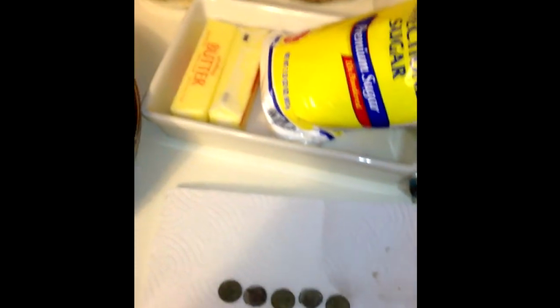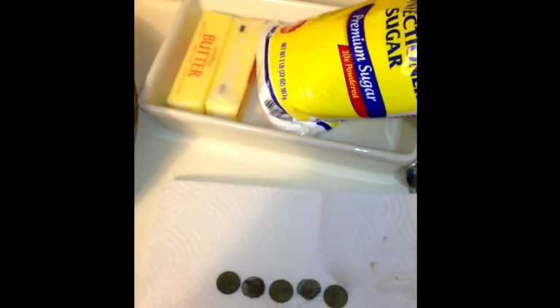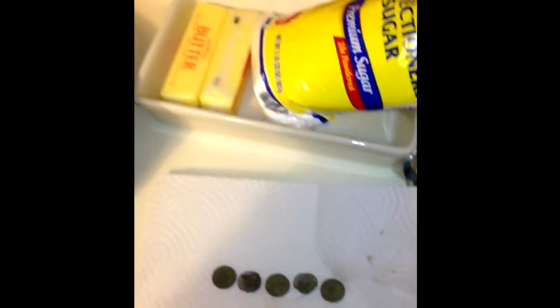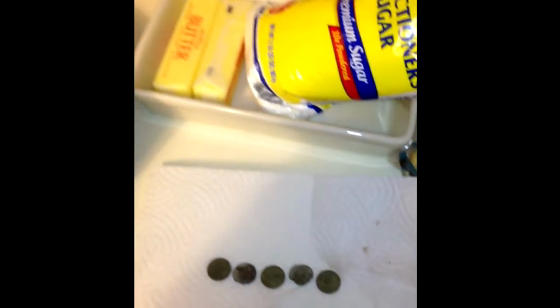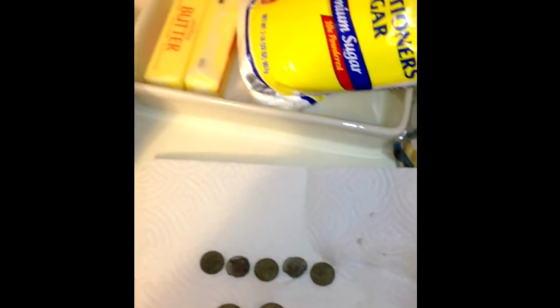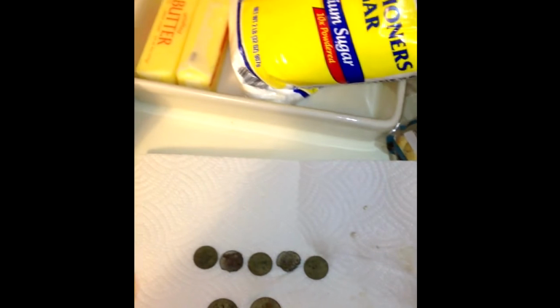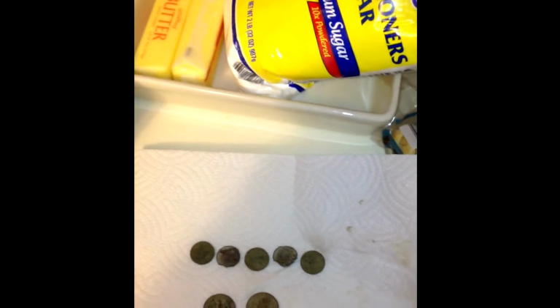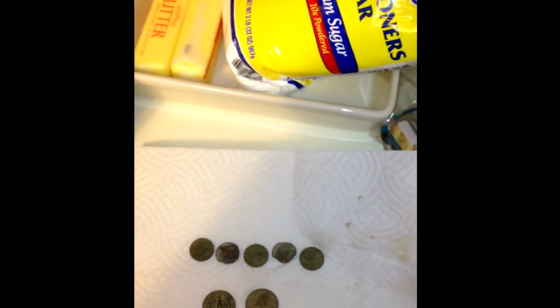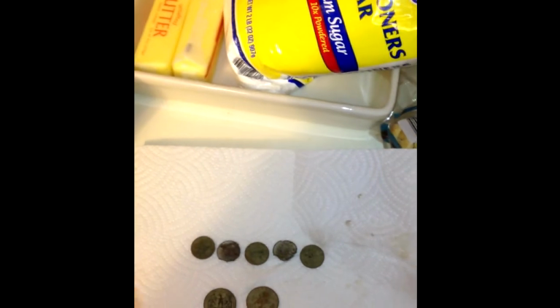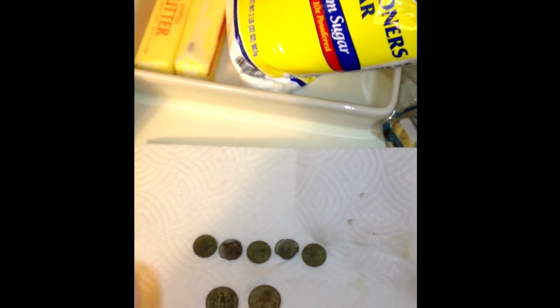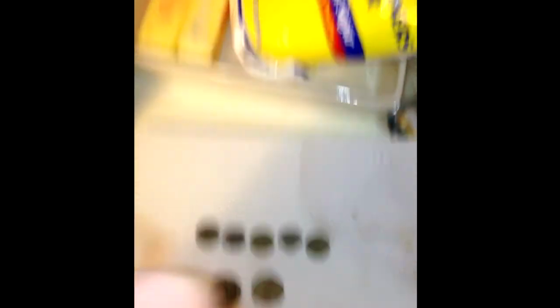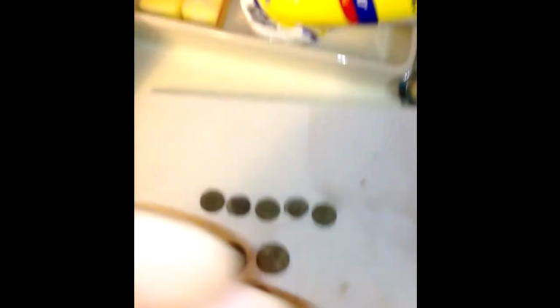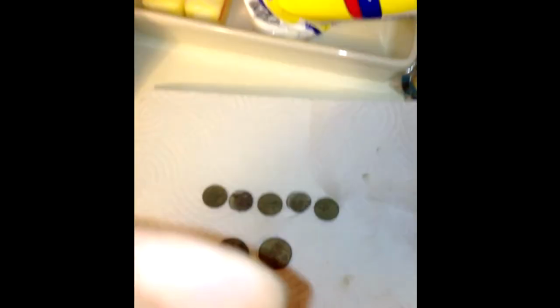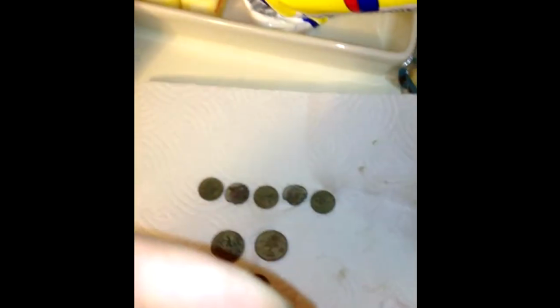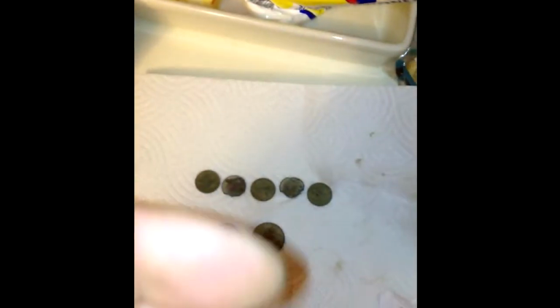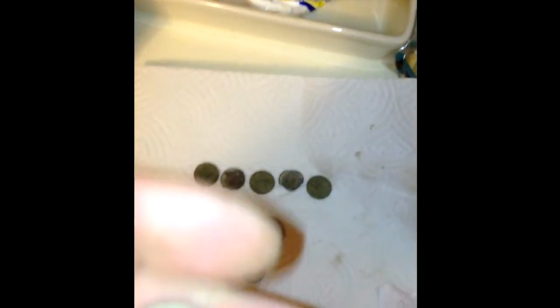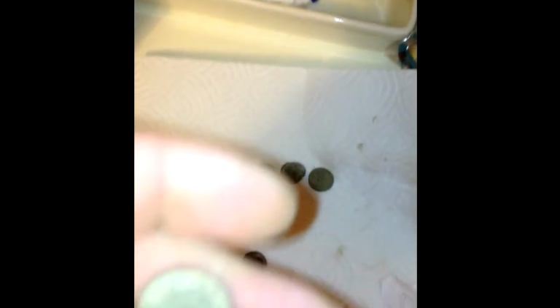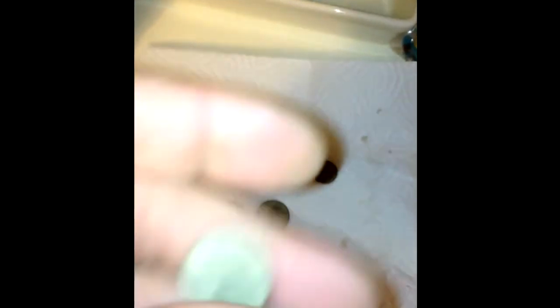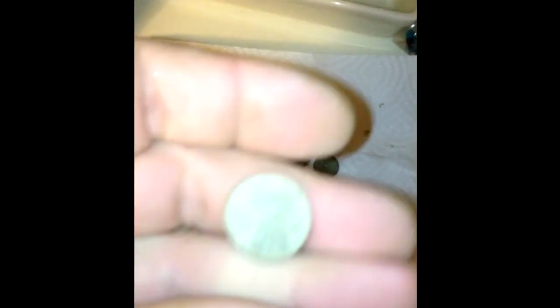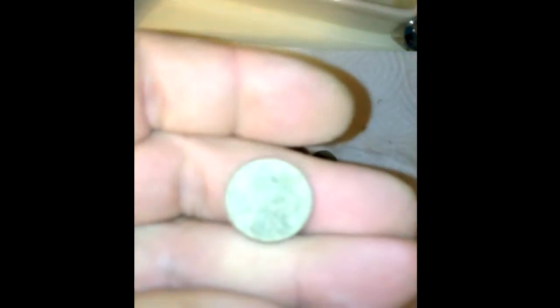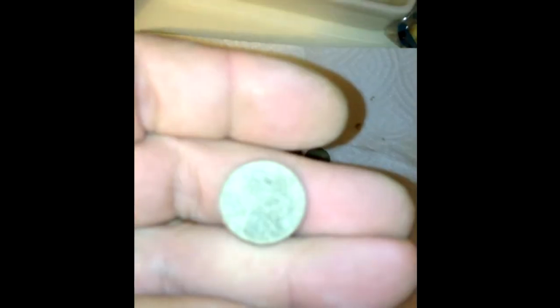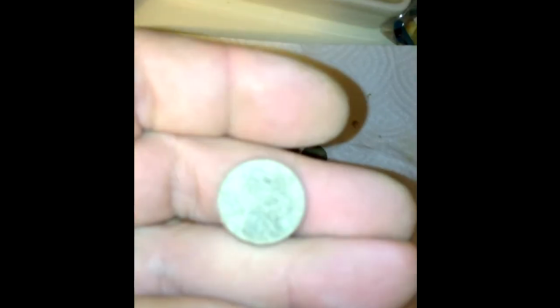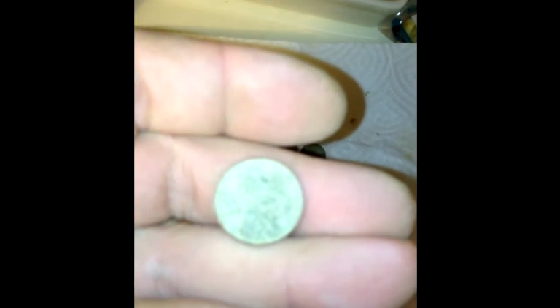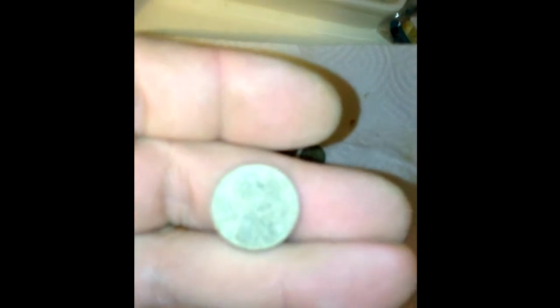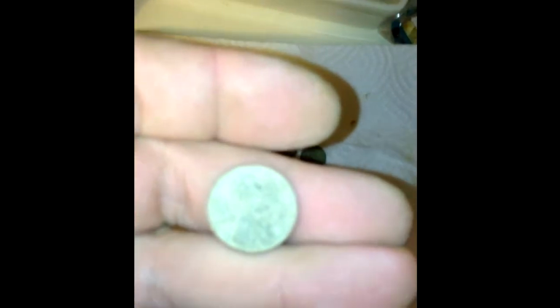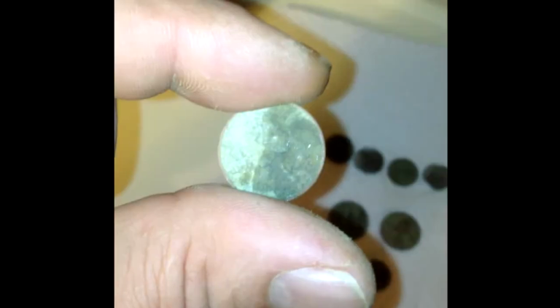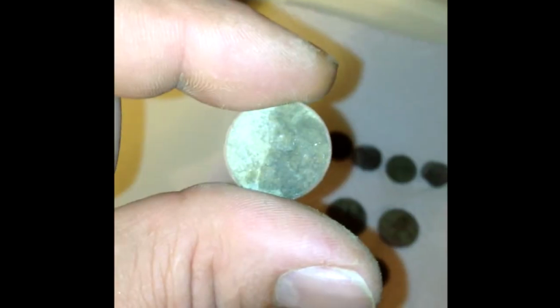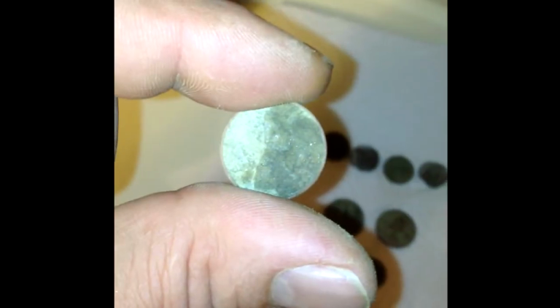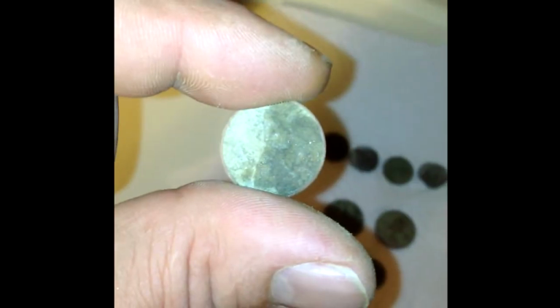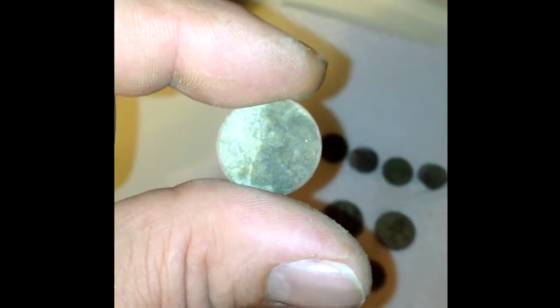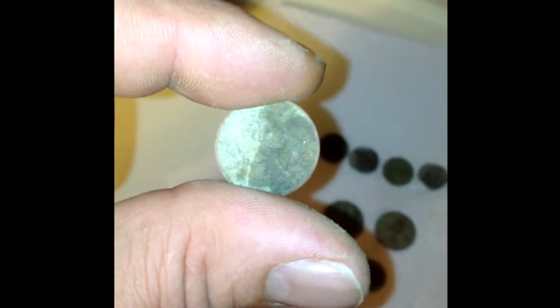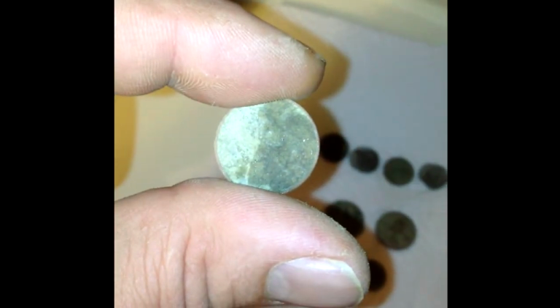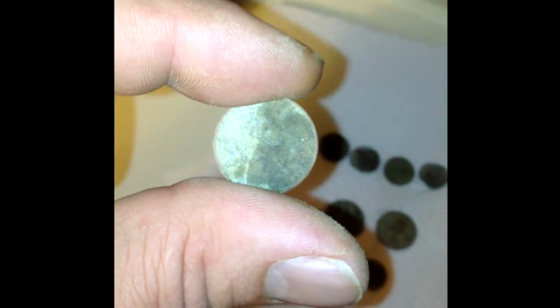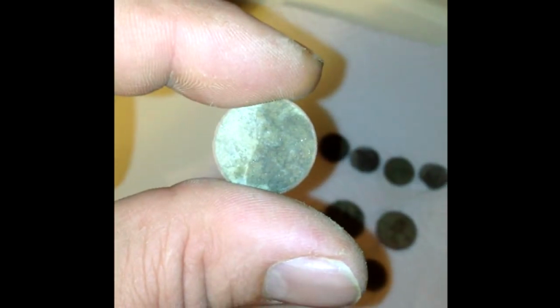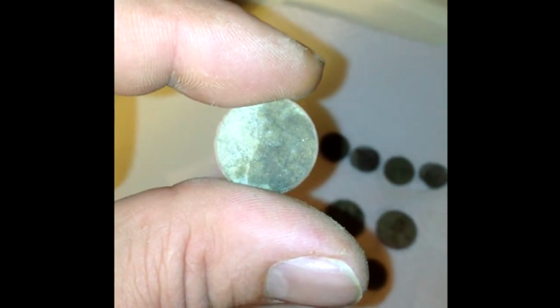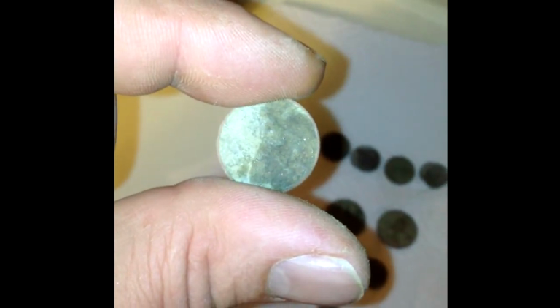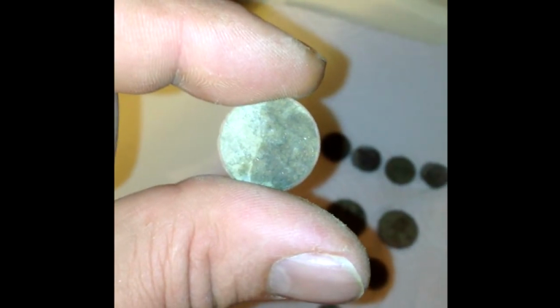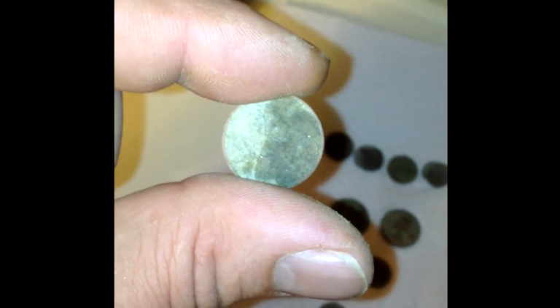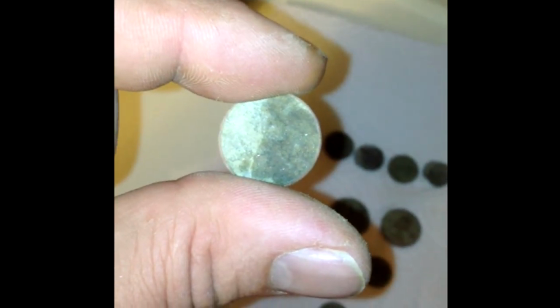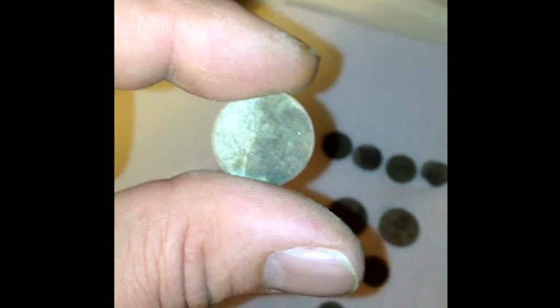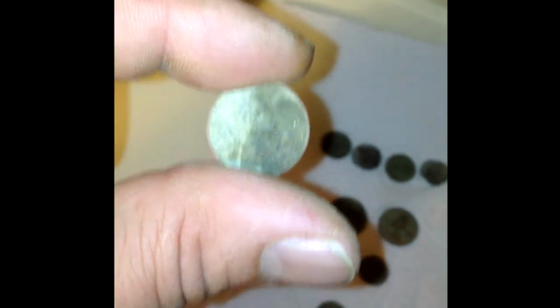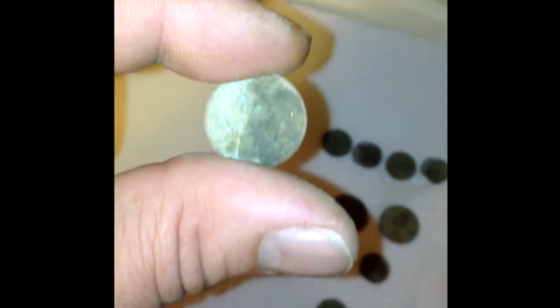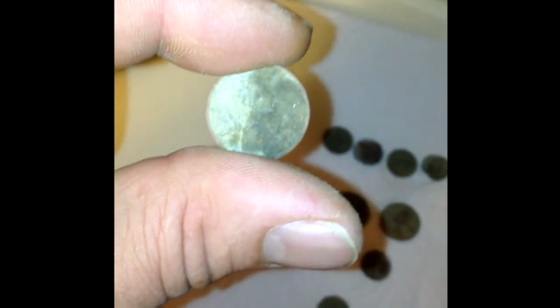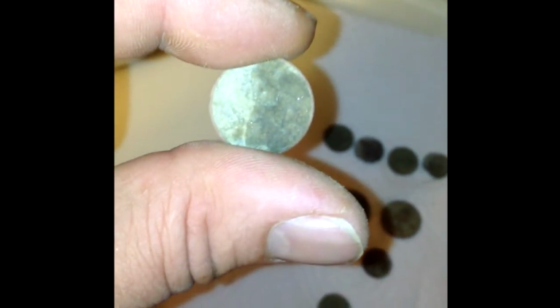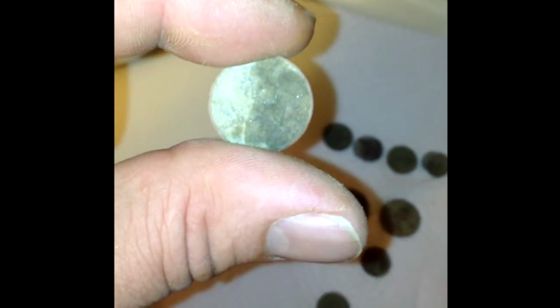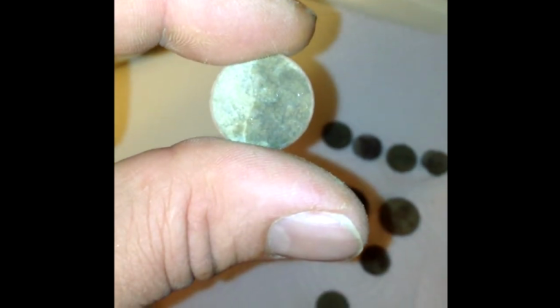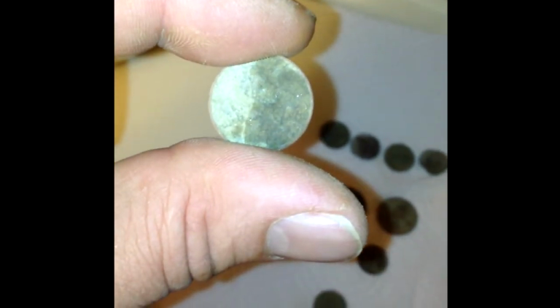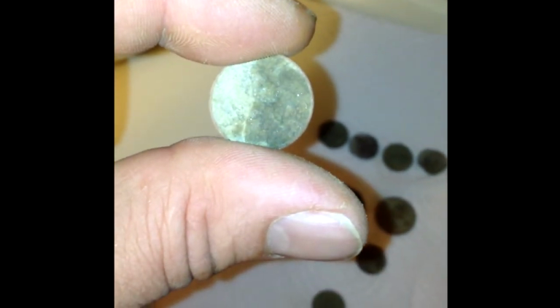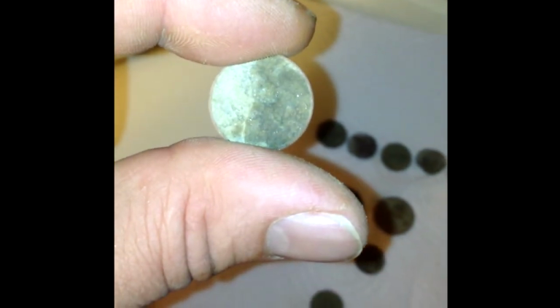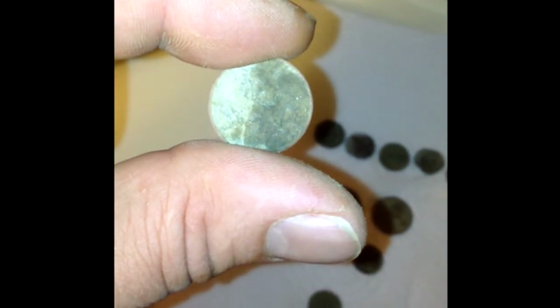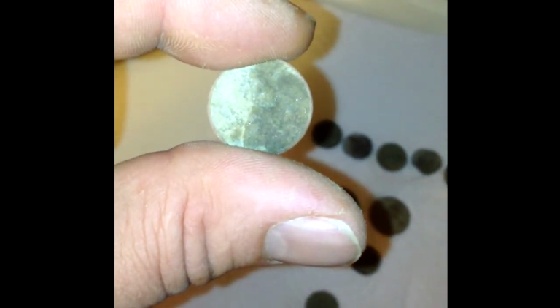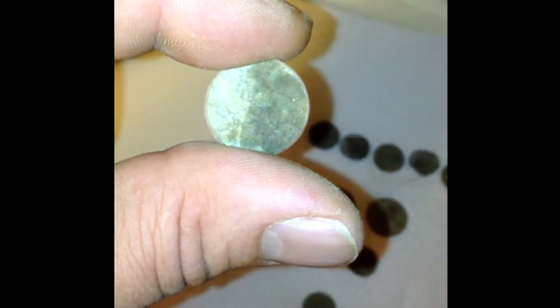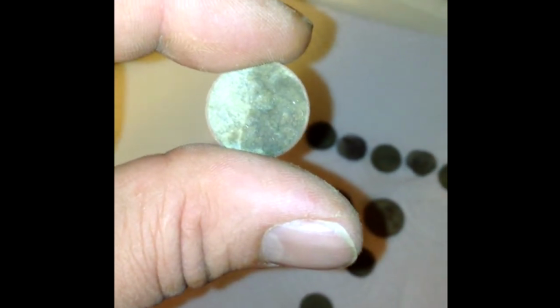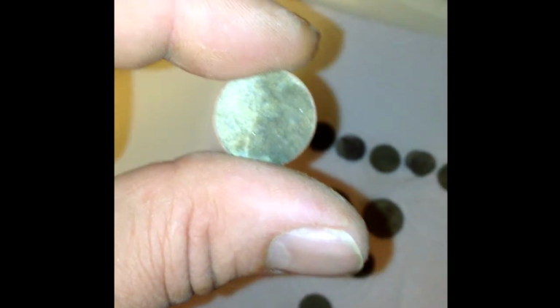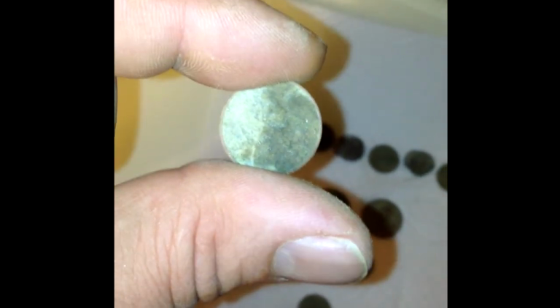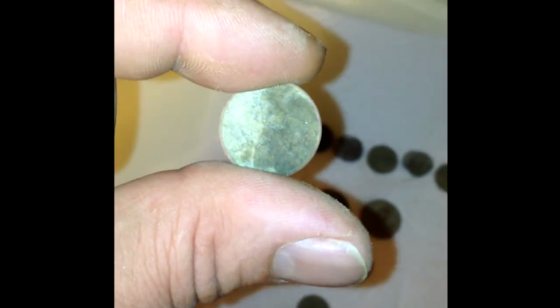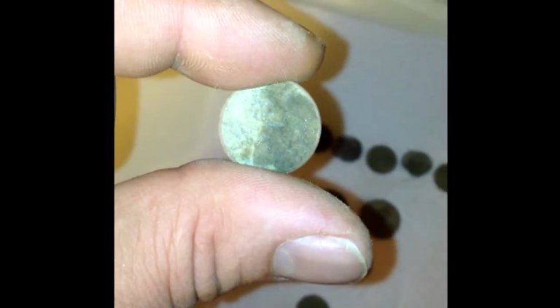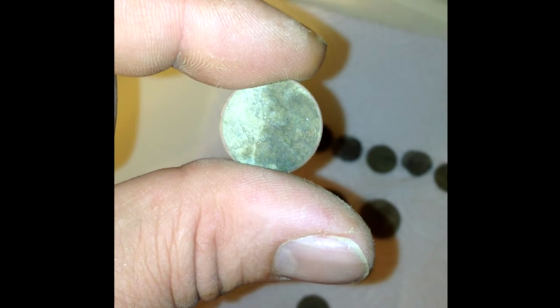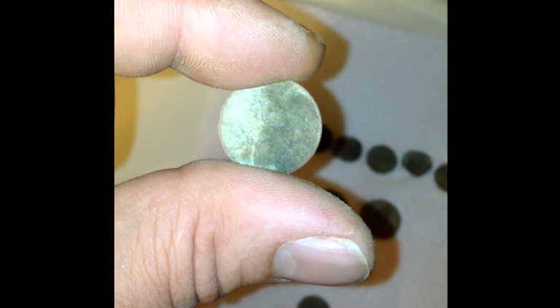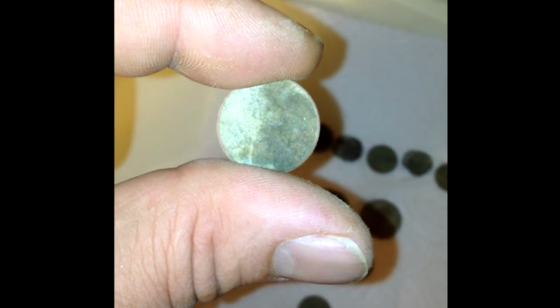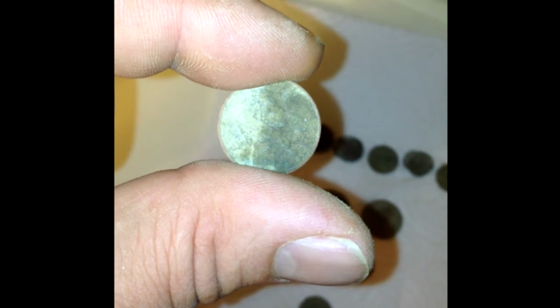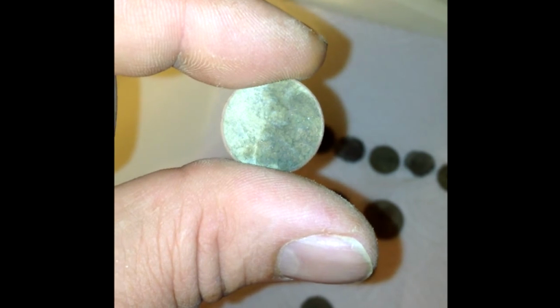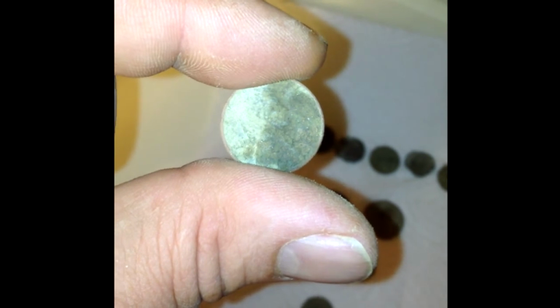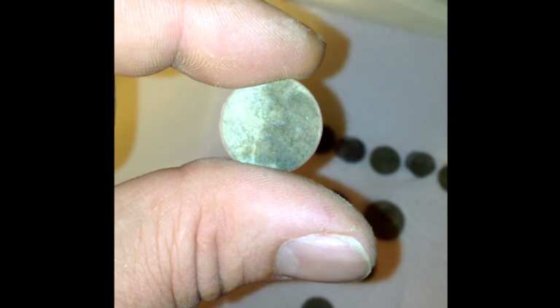Can't see the date on it, but it's a 1957 wheat penny.